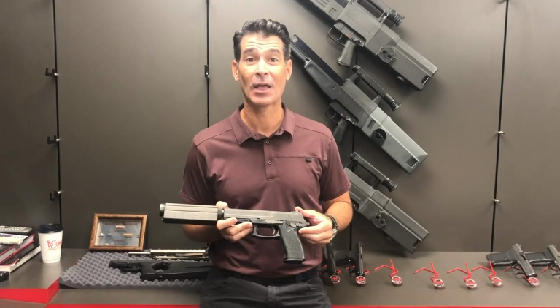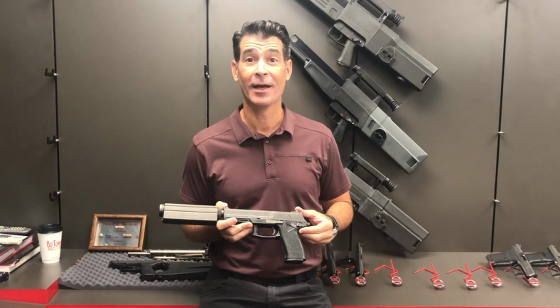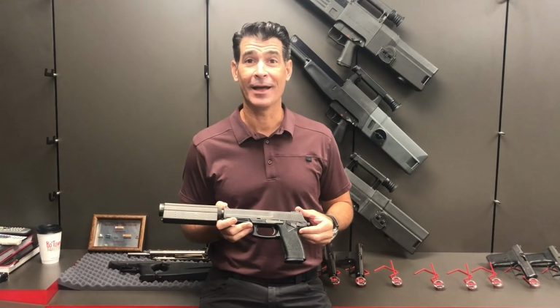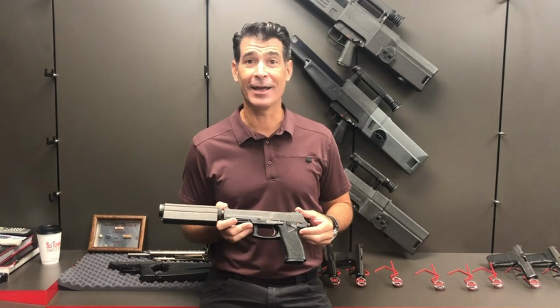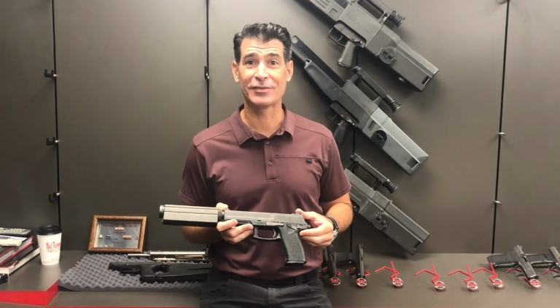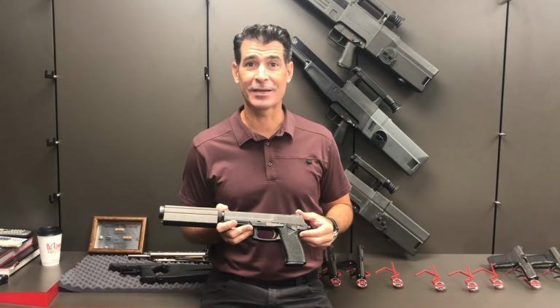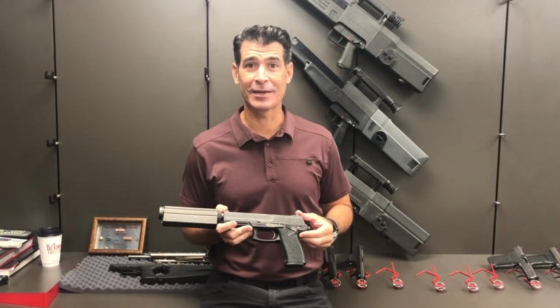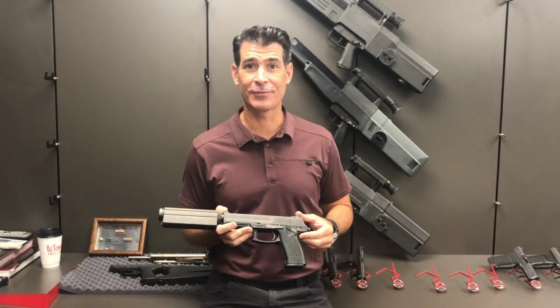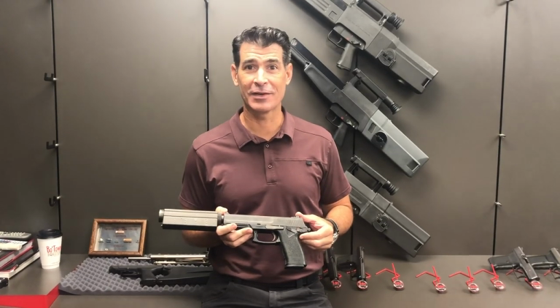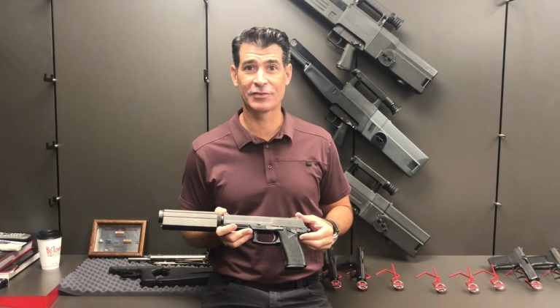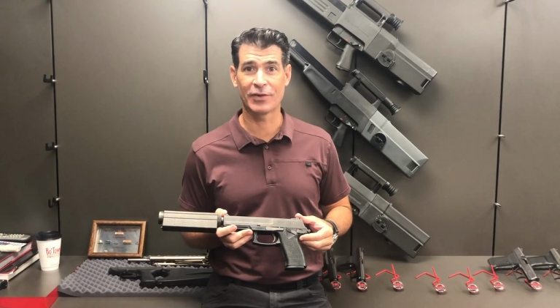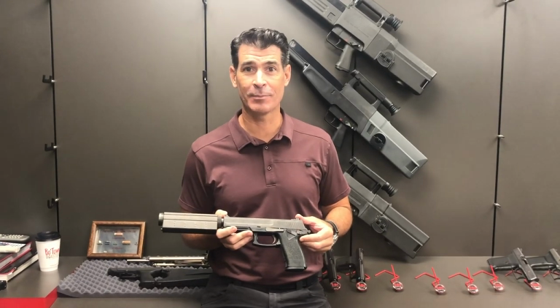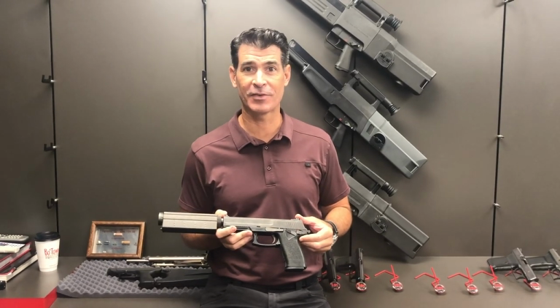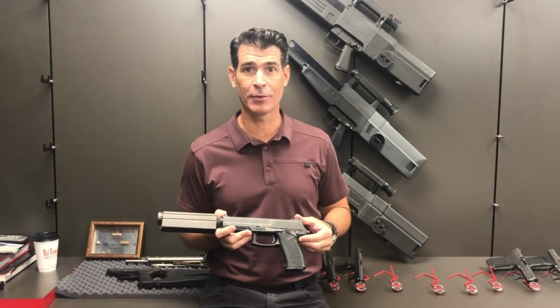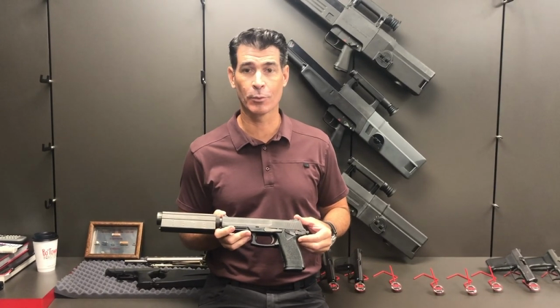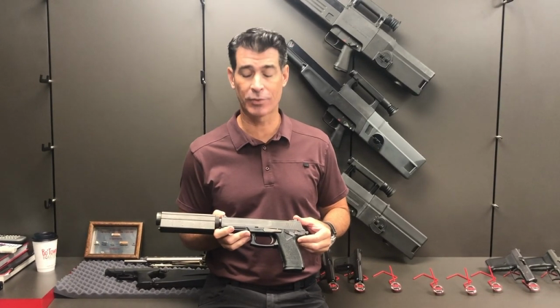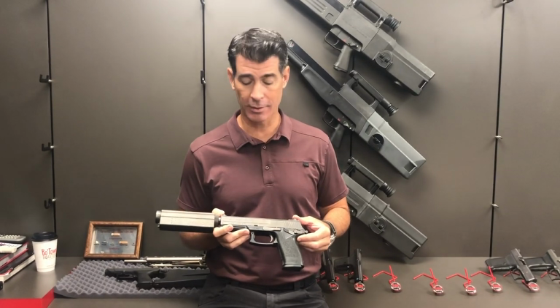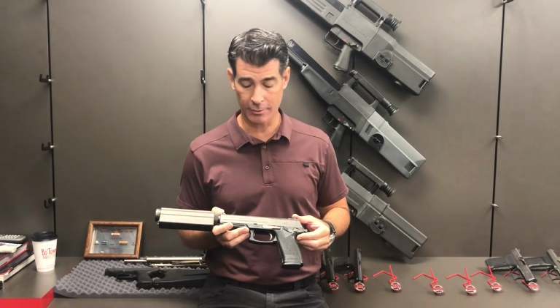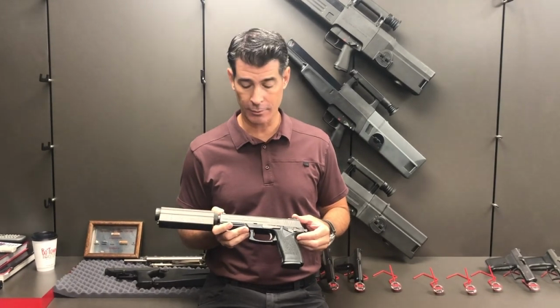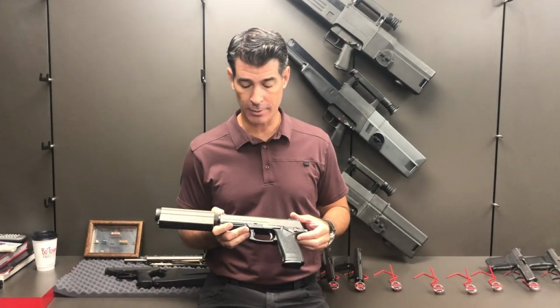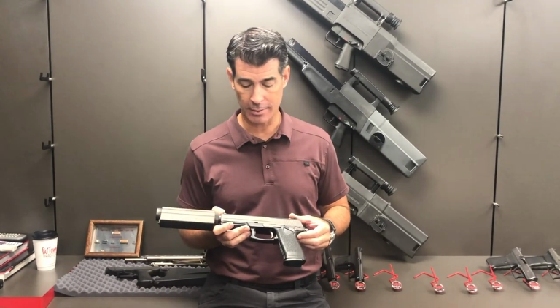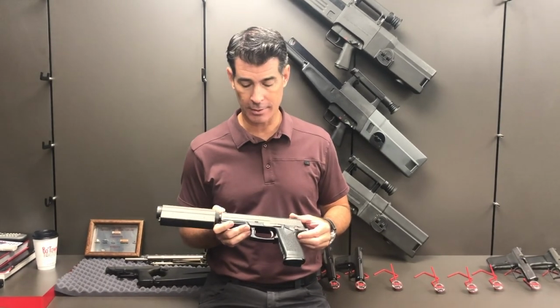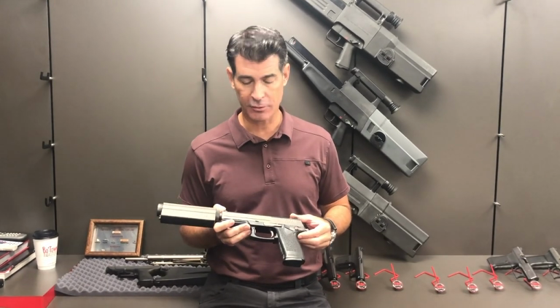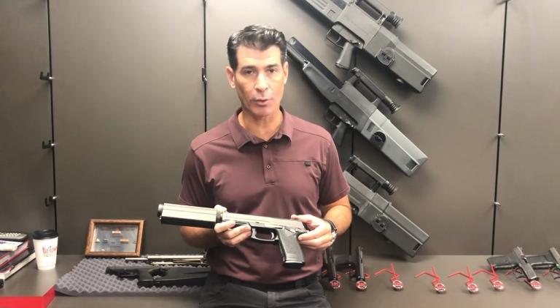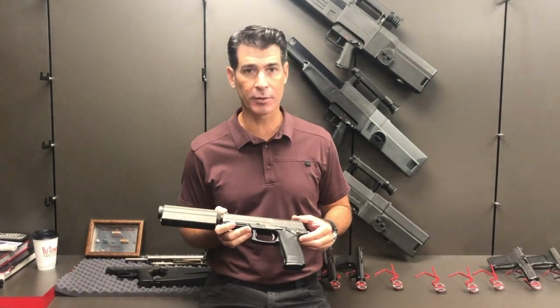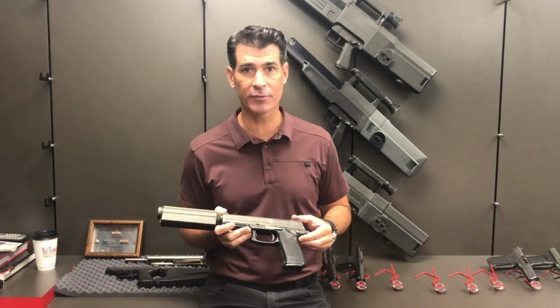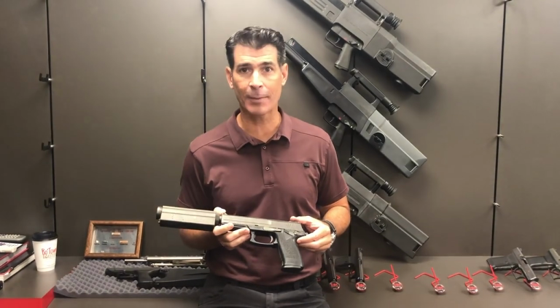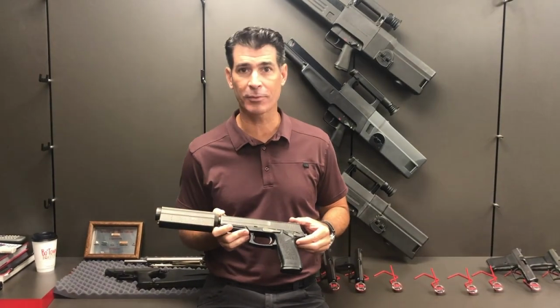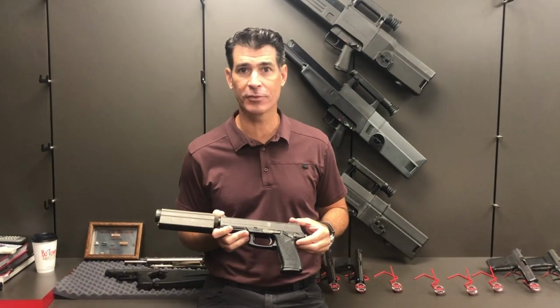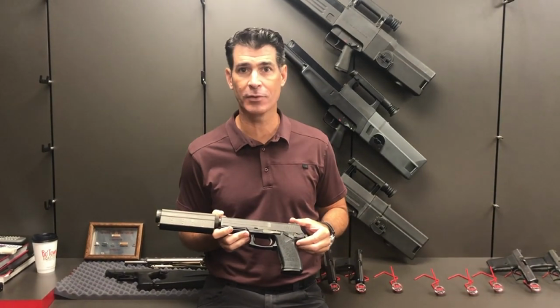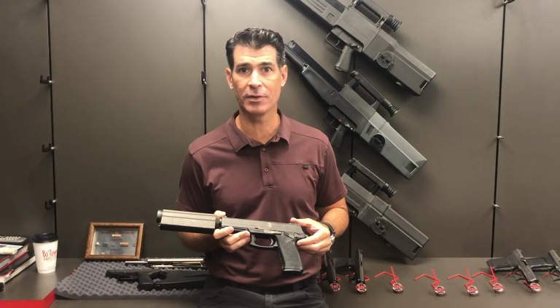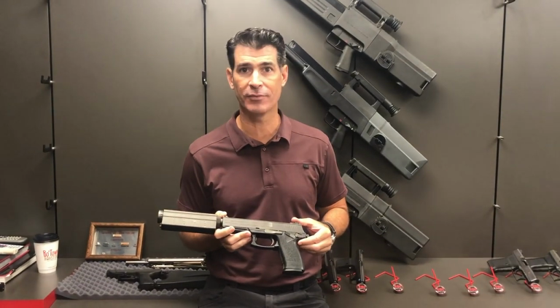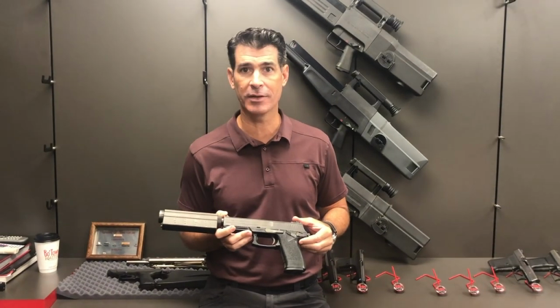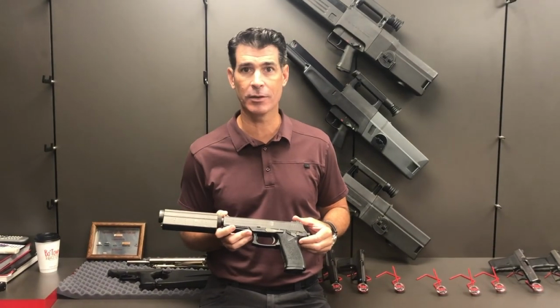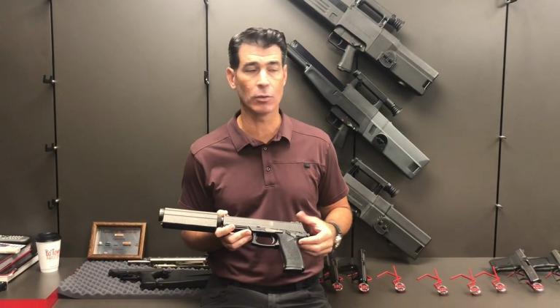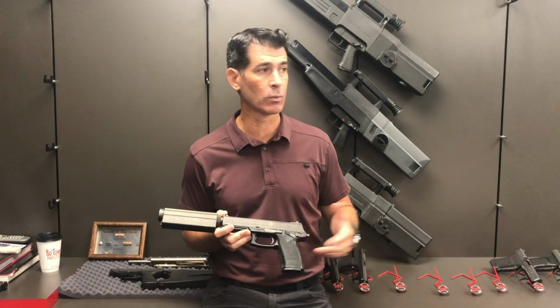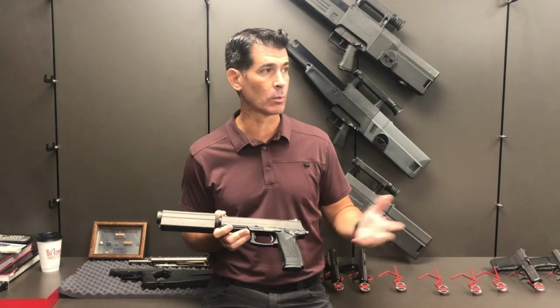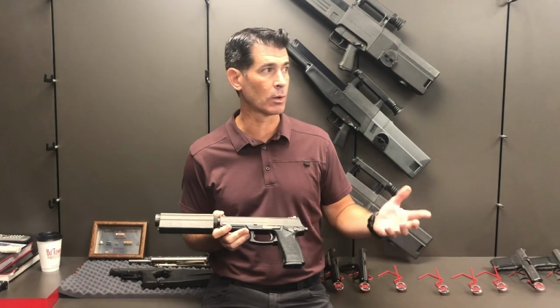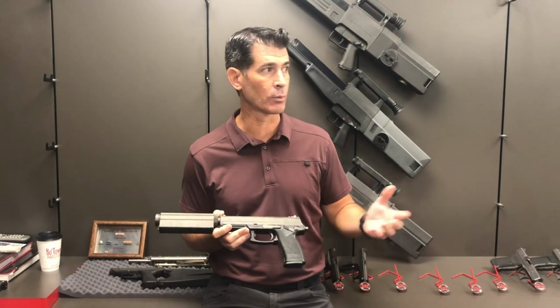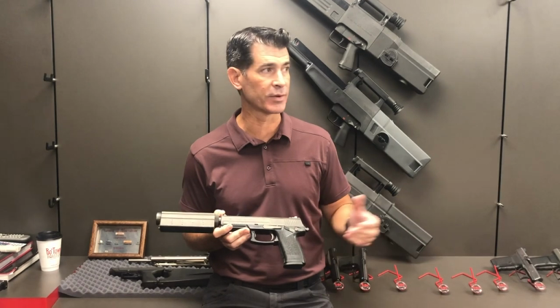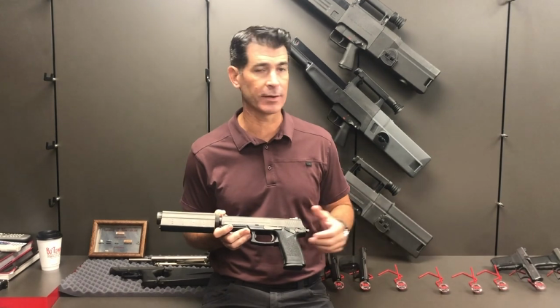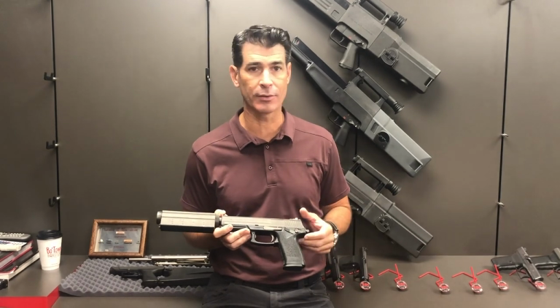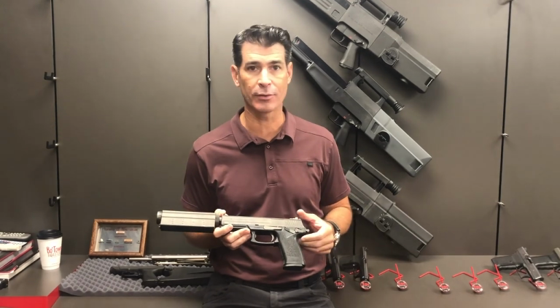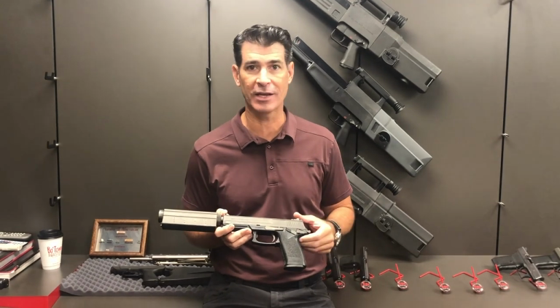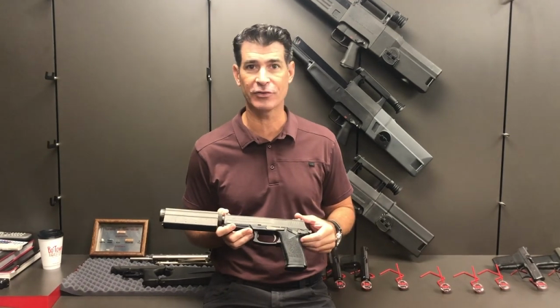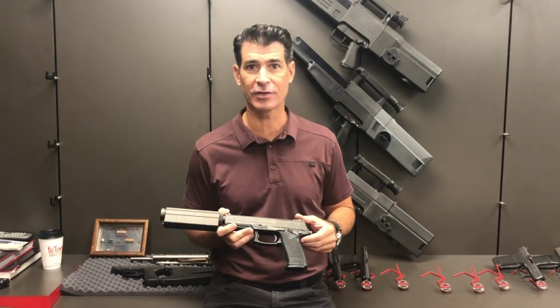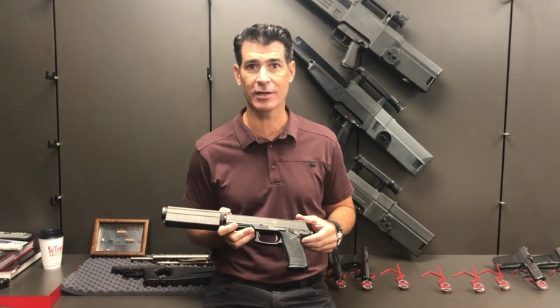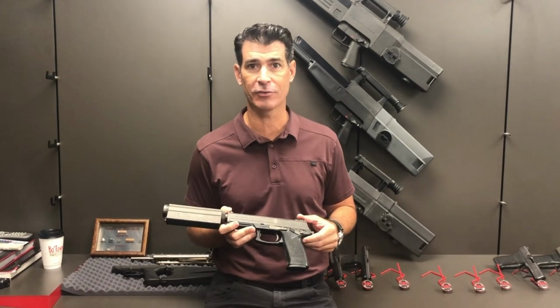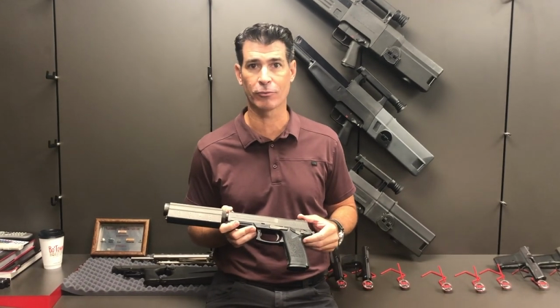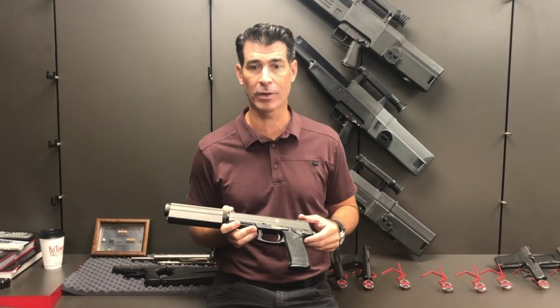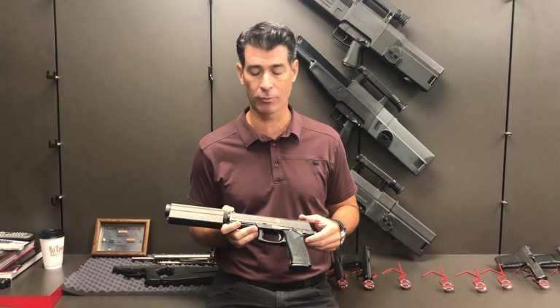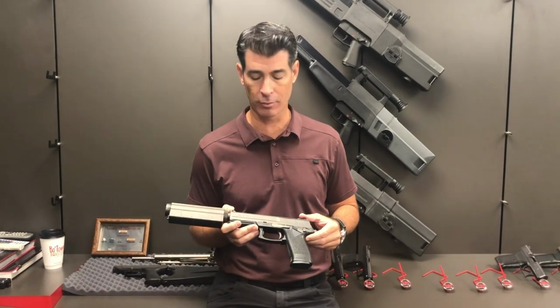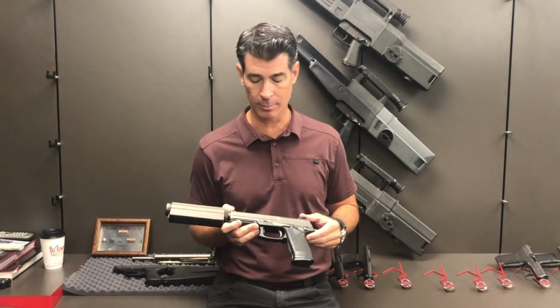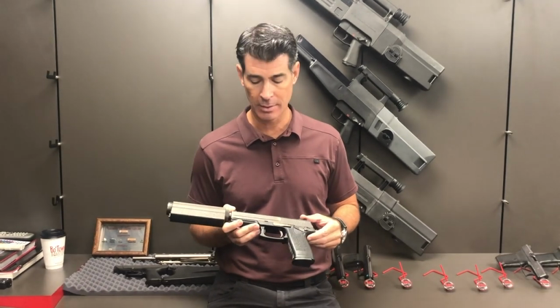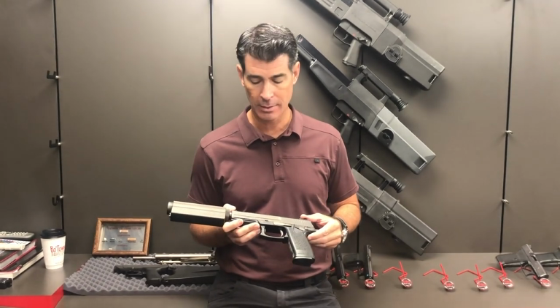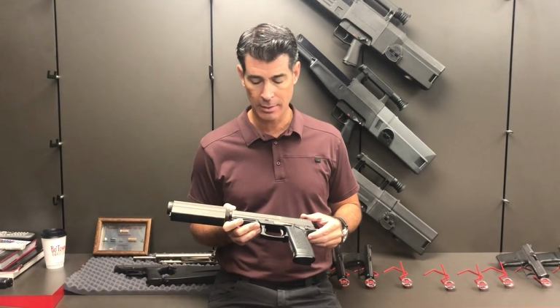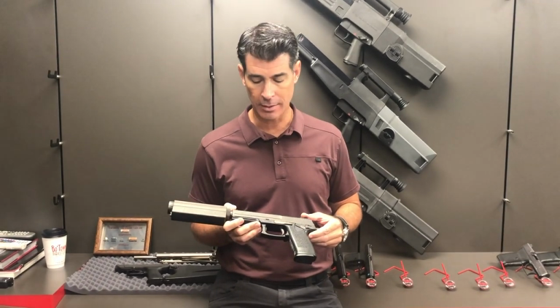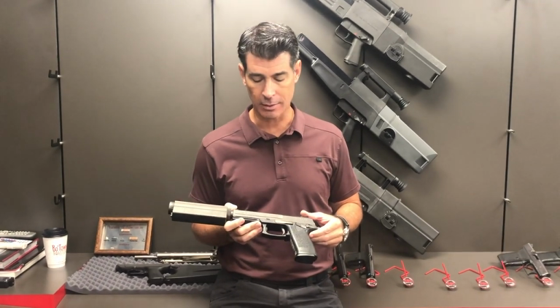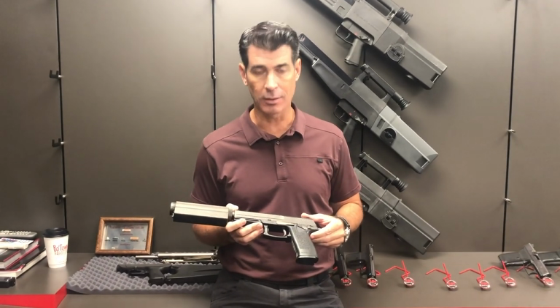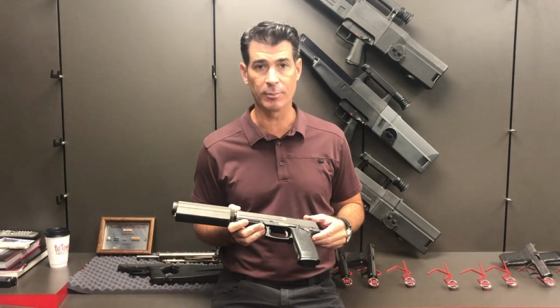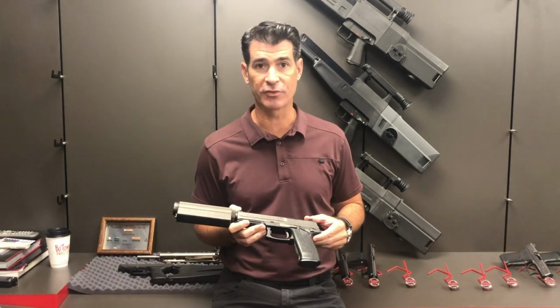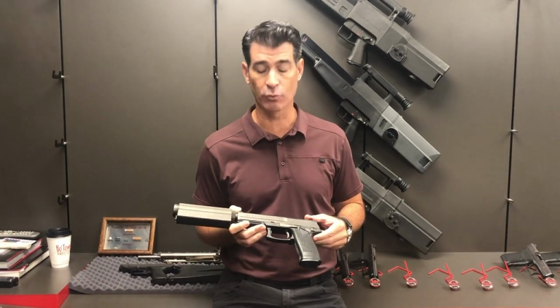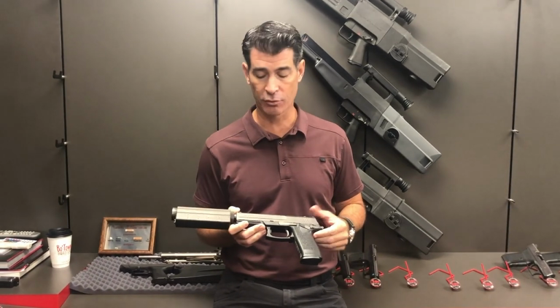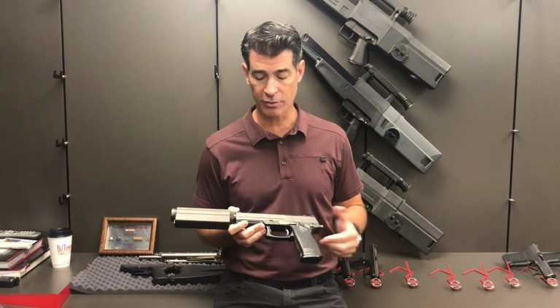Hey H&K fans, James here with another Target of Opportunity video while we're down here at H&K's Grey Room in Columbus, Georgia.